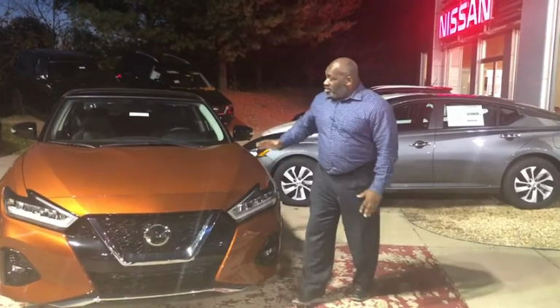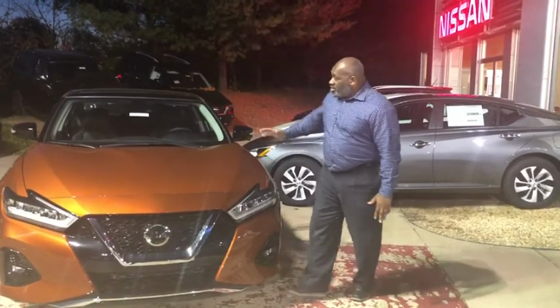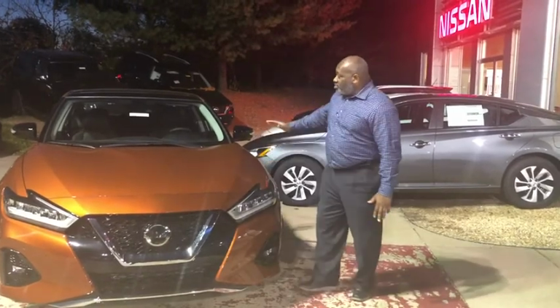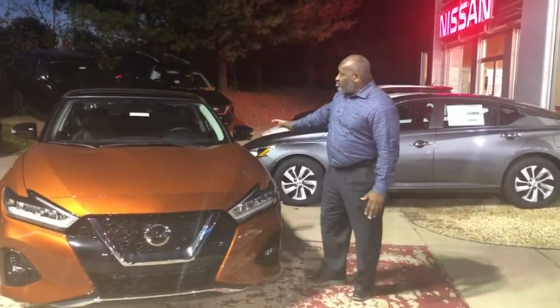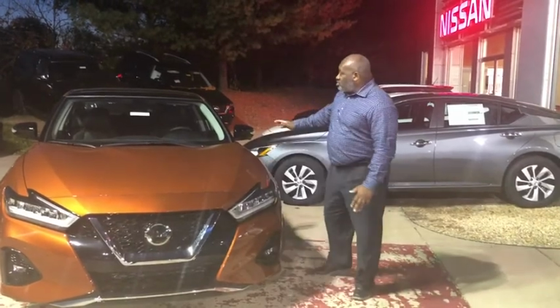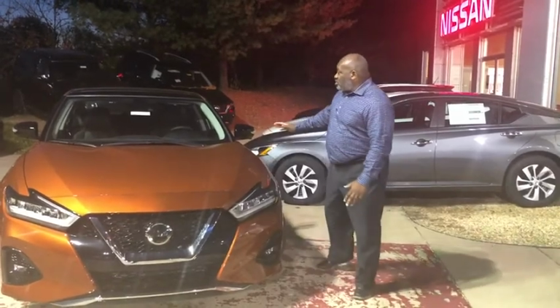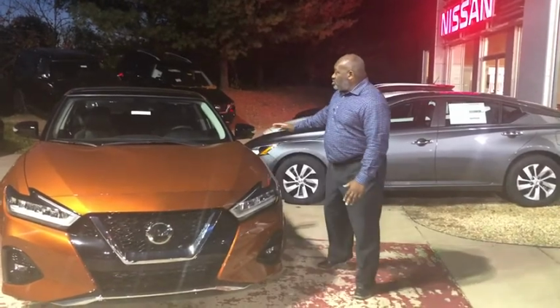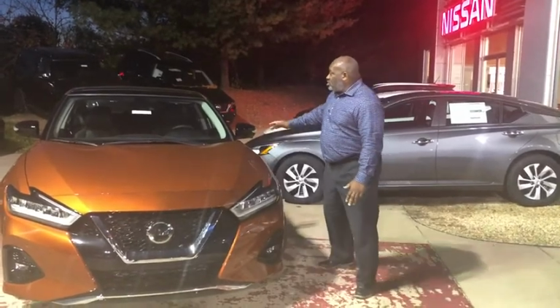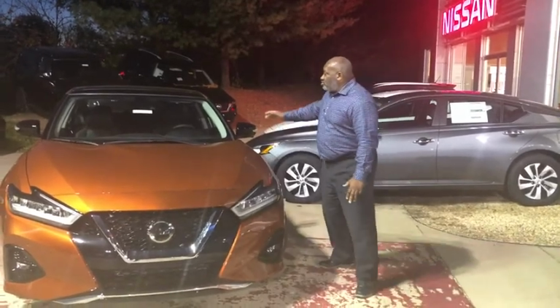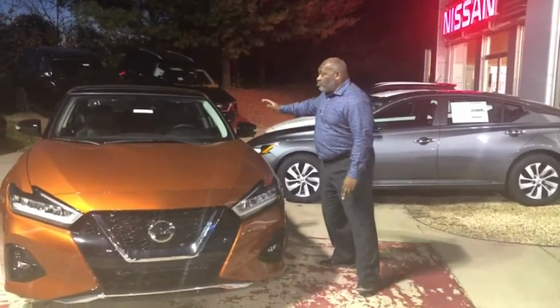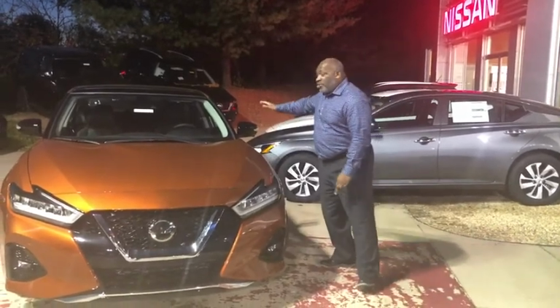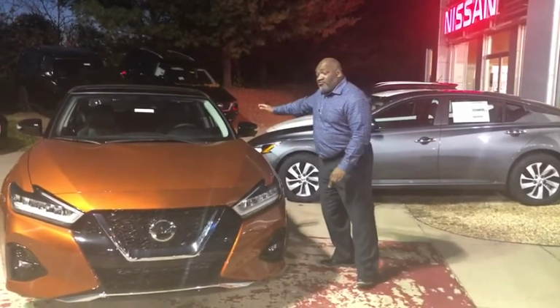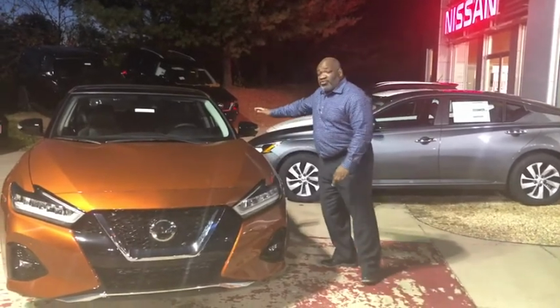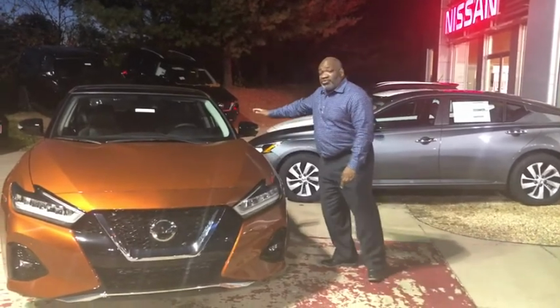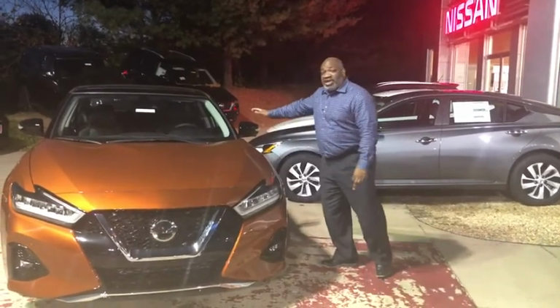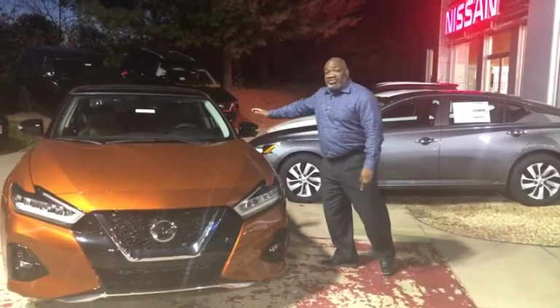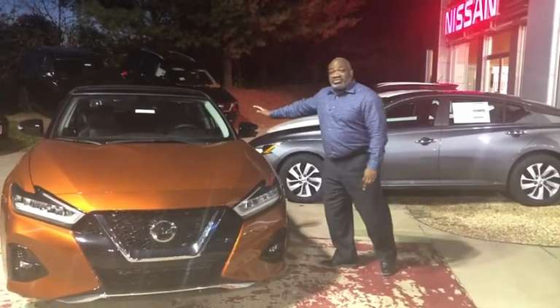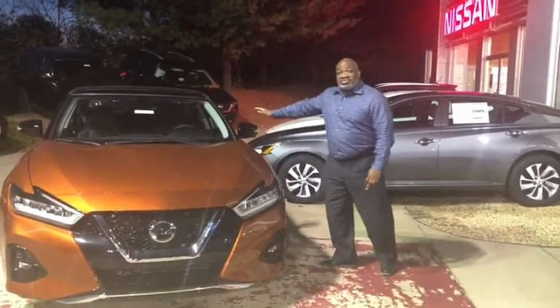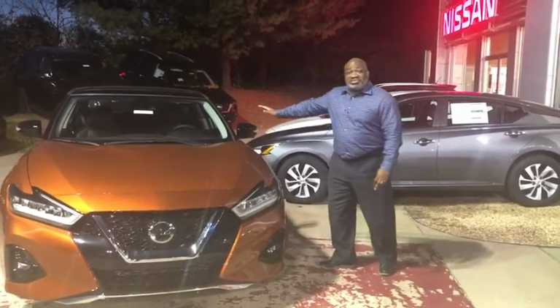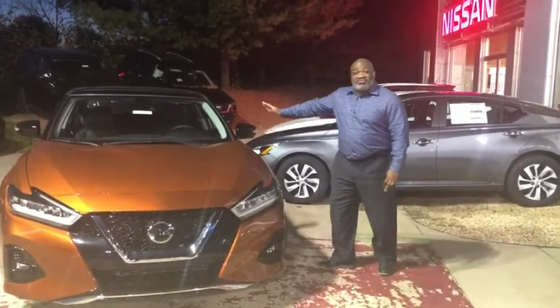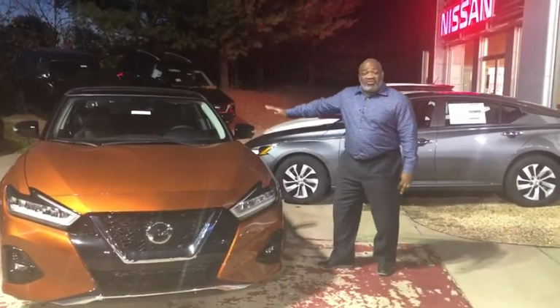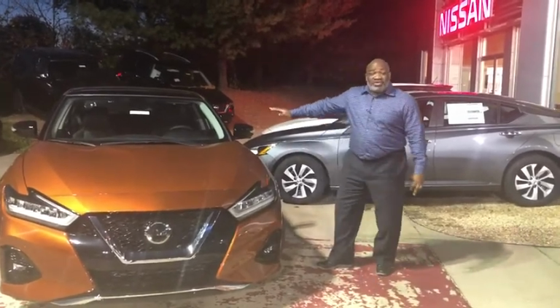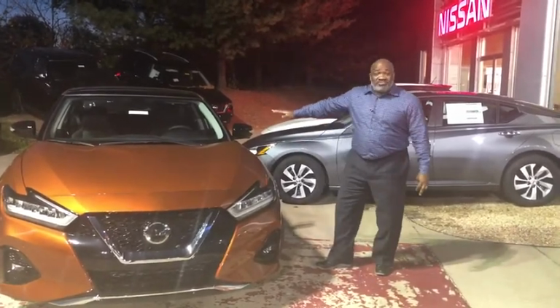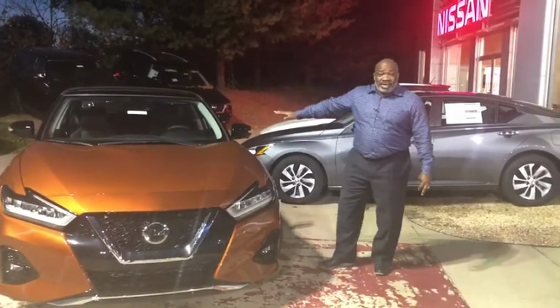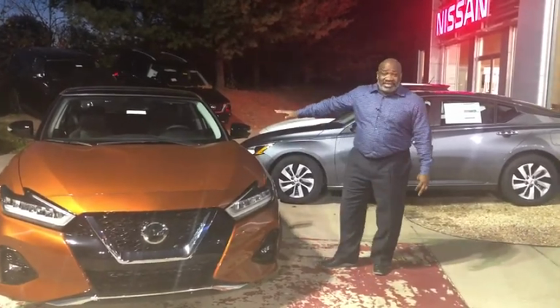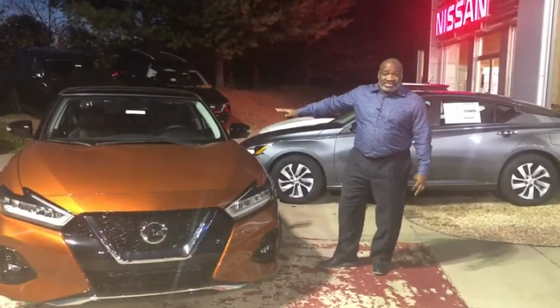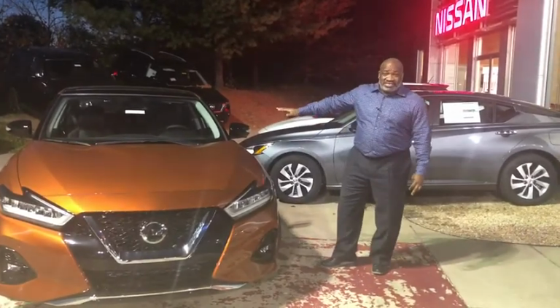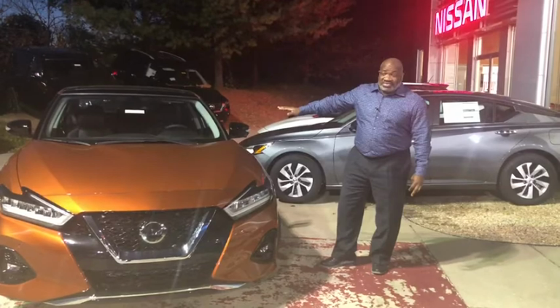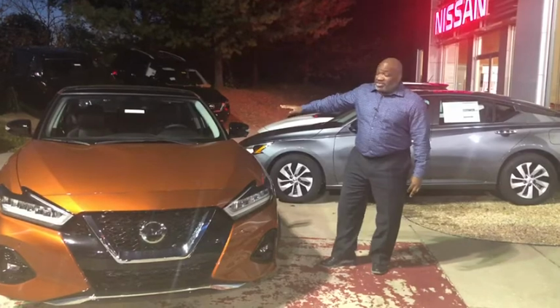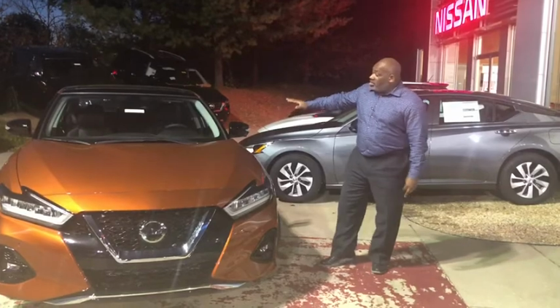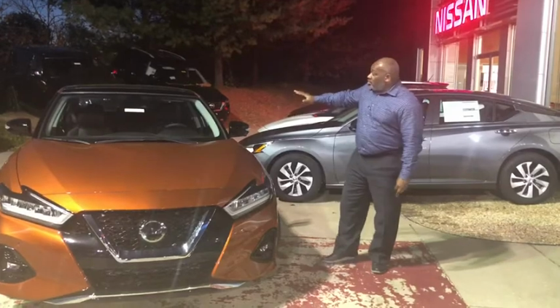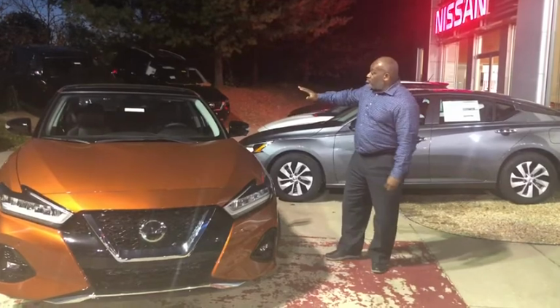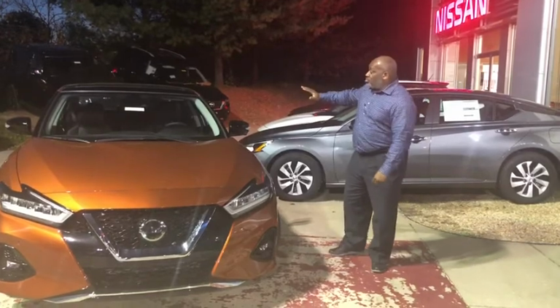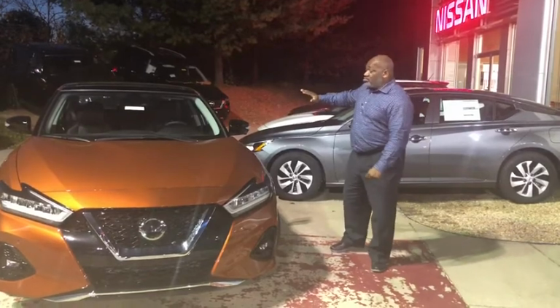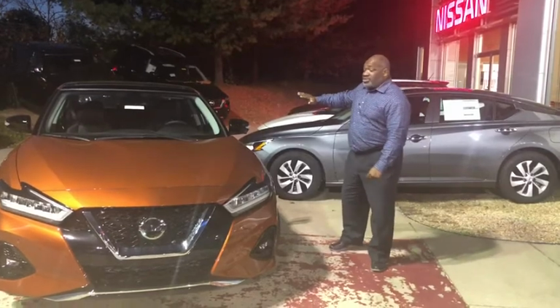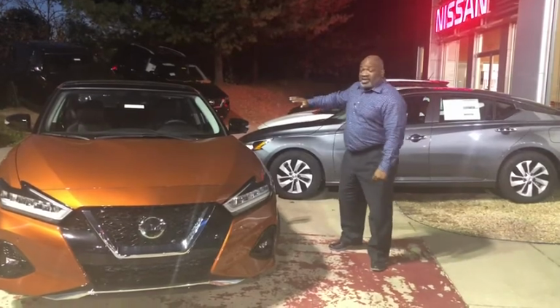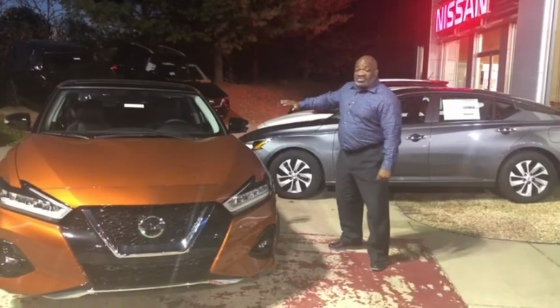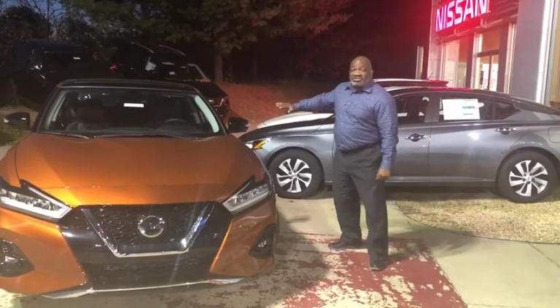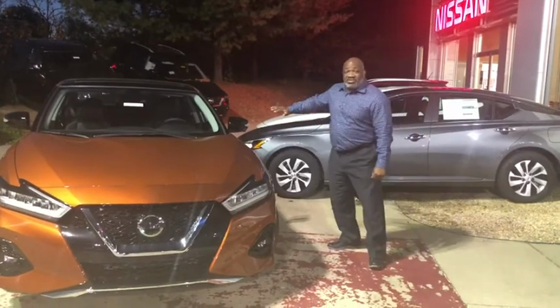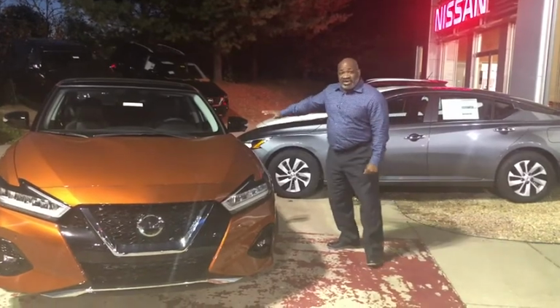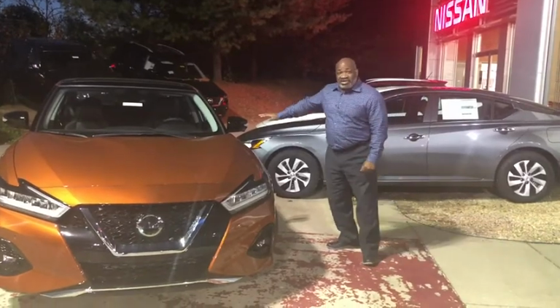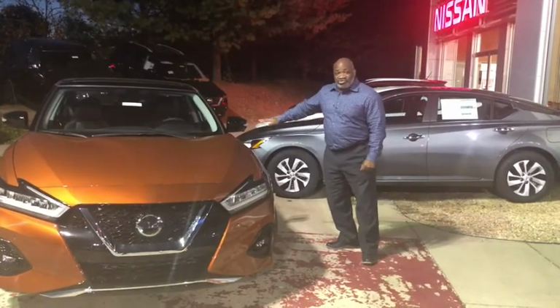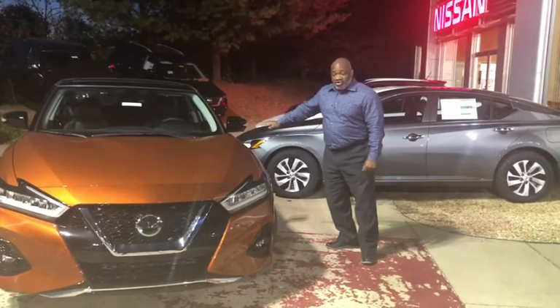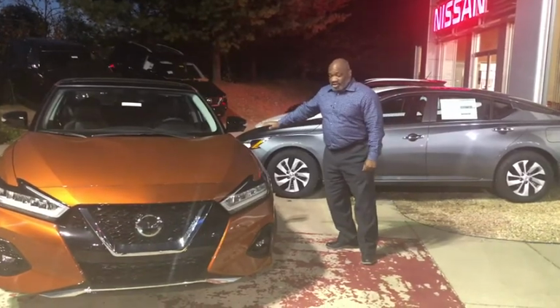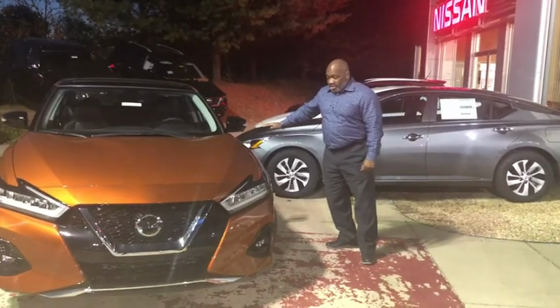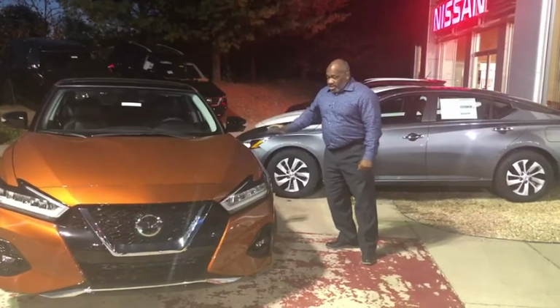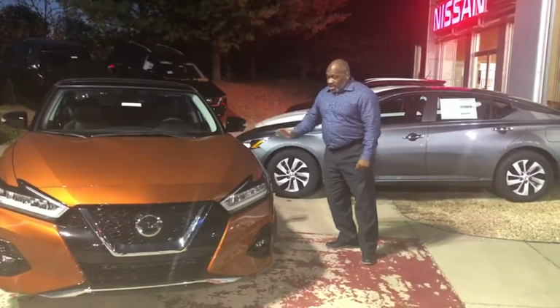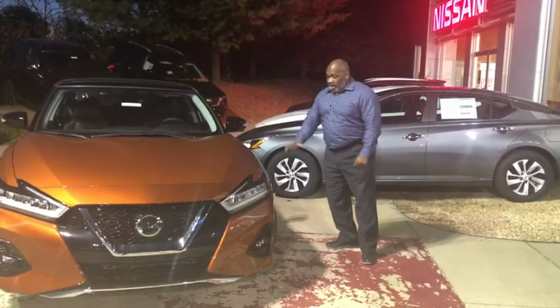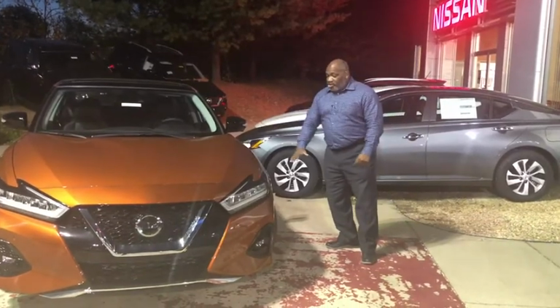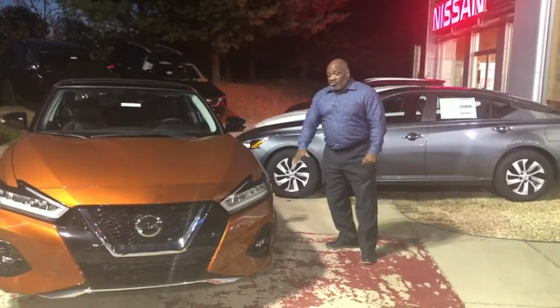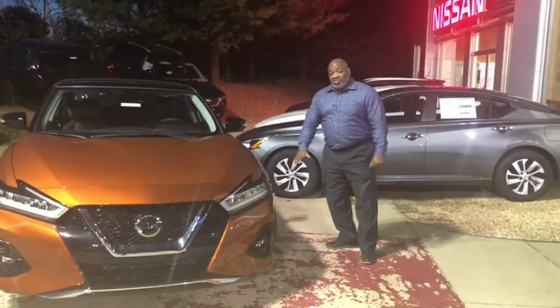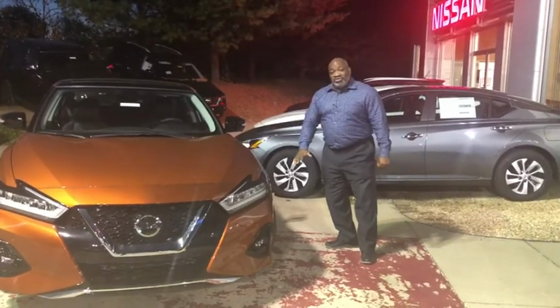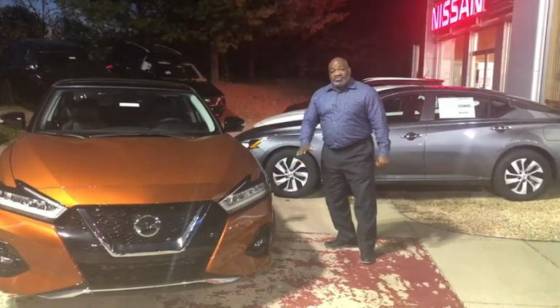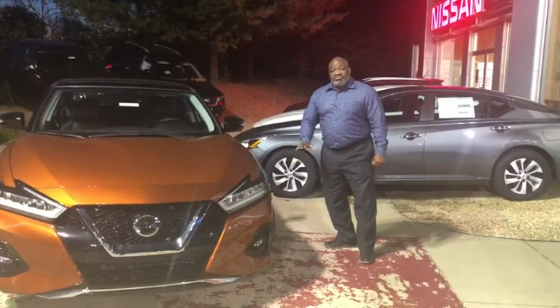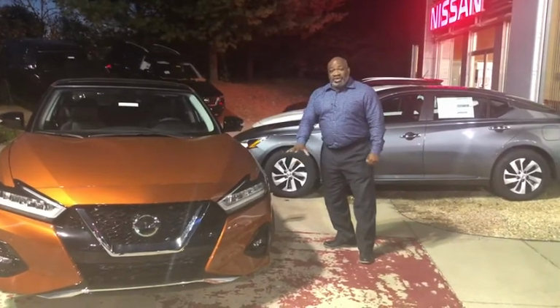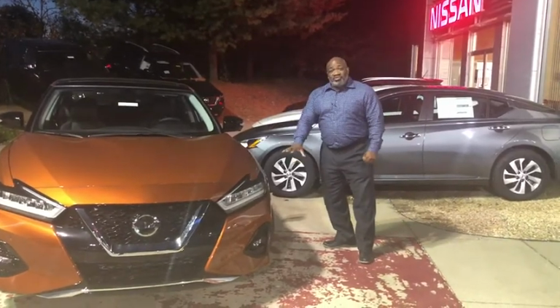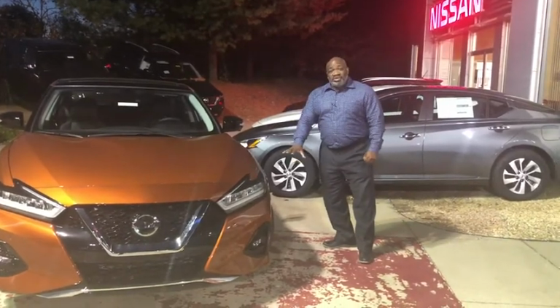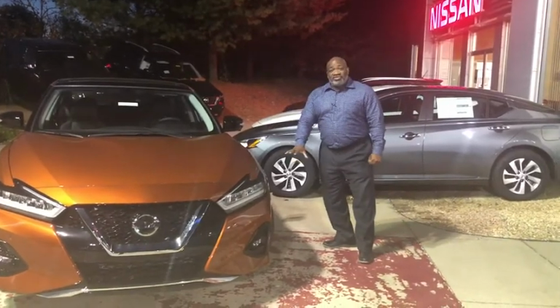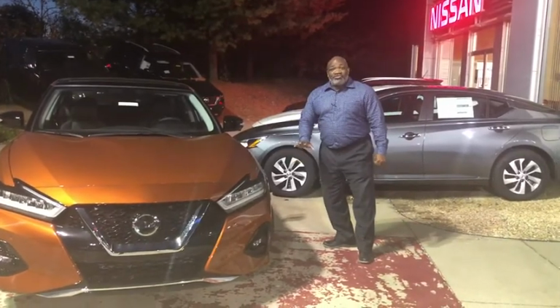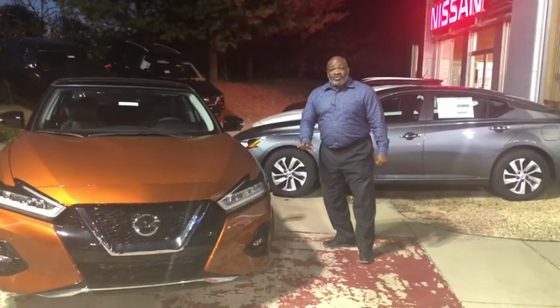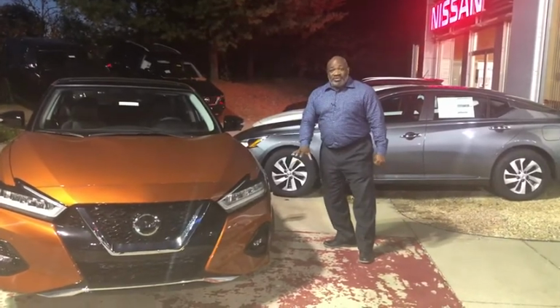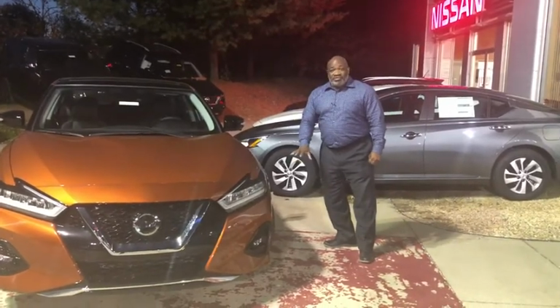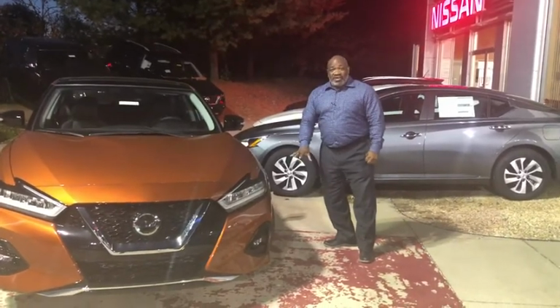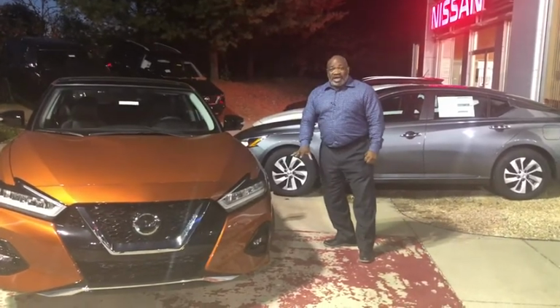Leather seats, rear fold-down 60/40 back seats, so it gives you access to the back trunk. Alloy wheels — big wheels for a big ride.